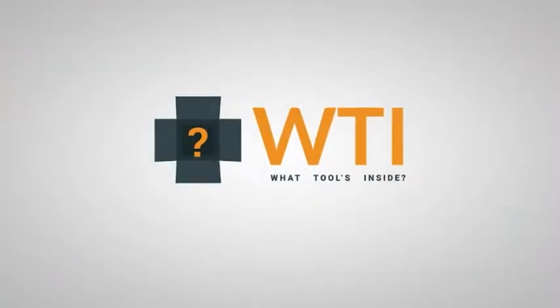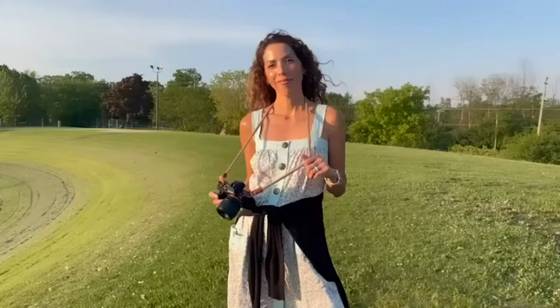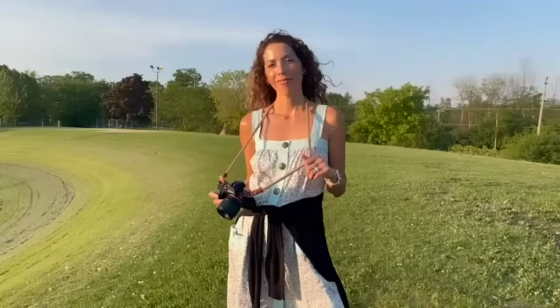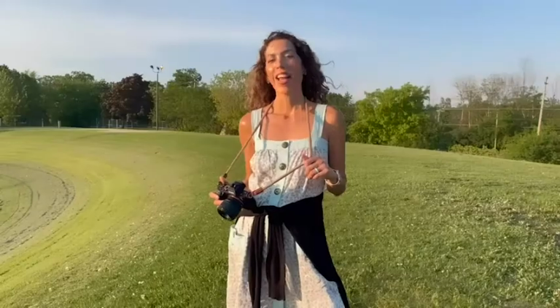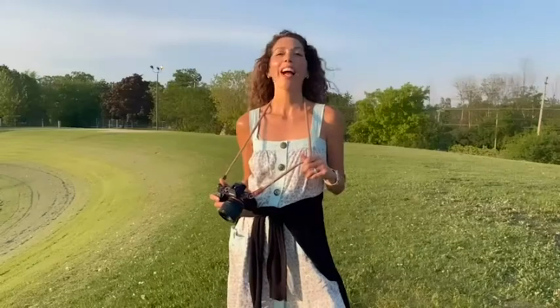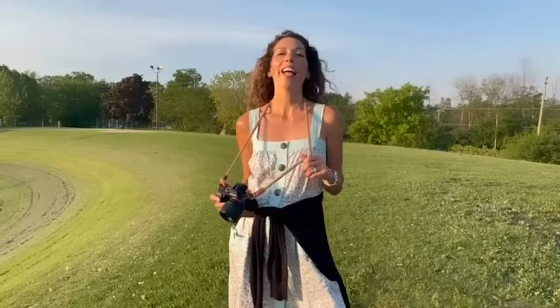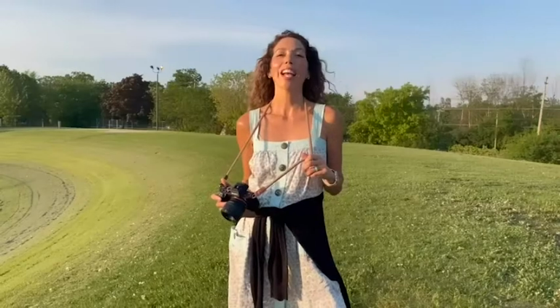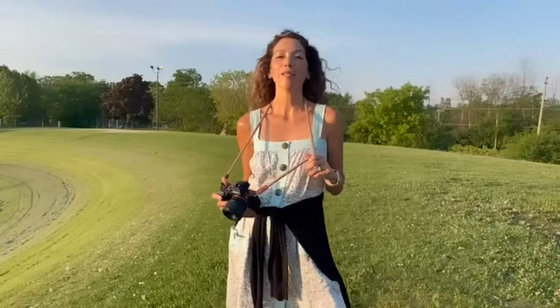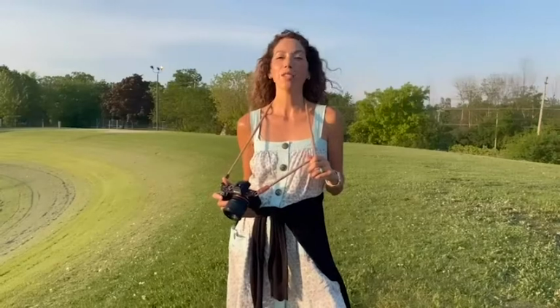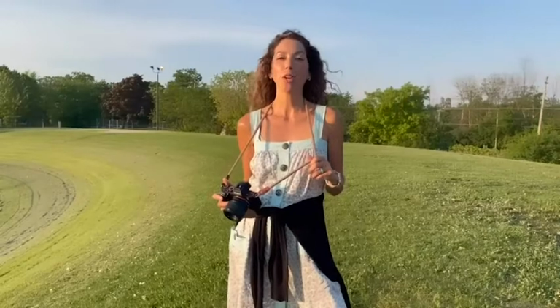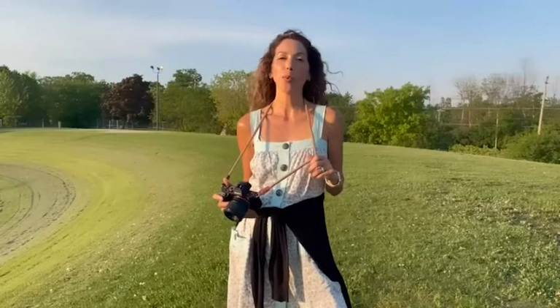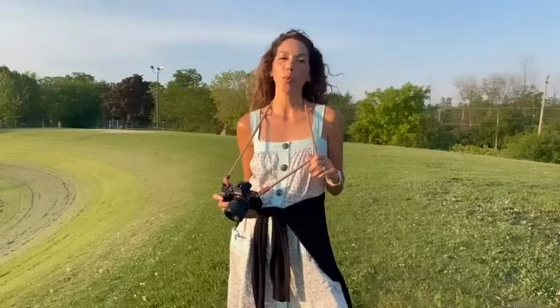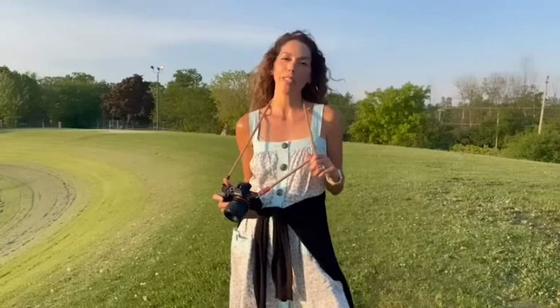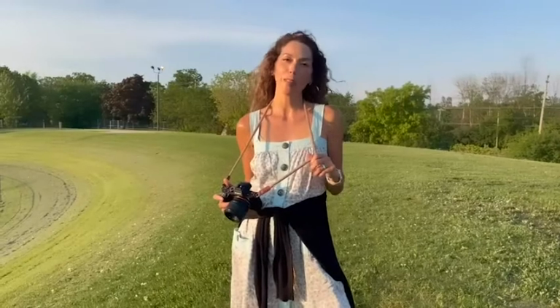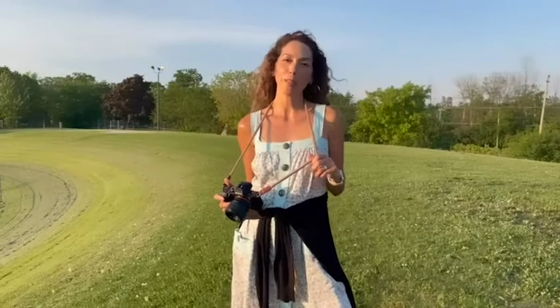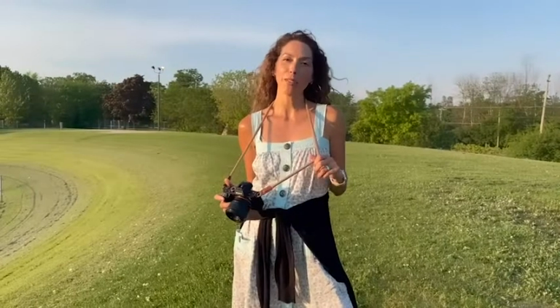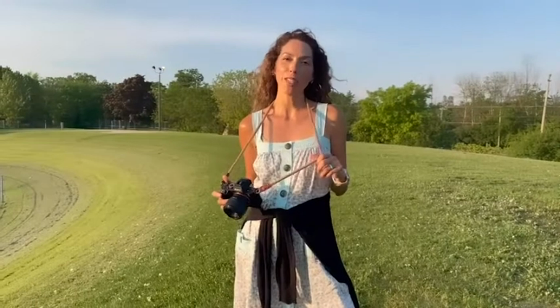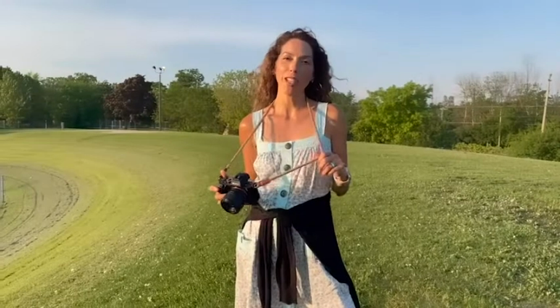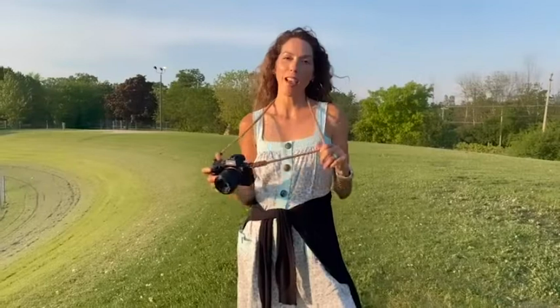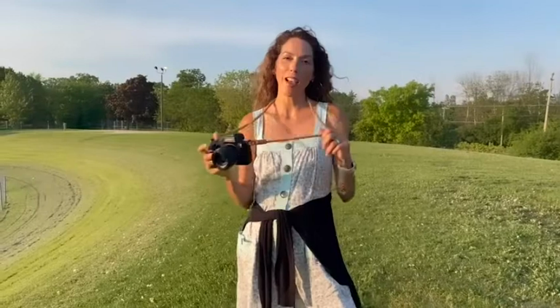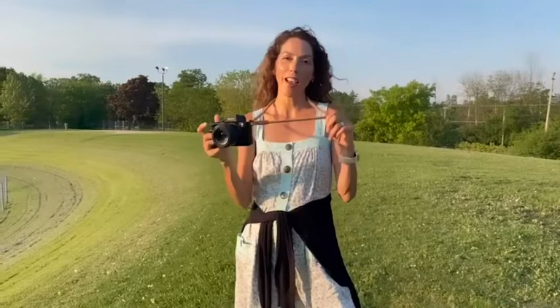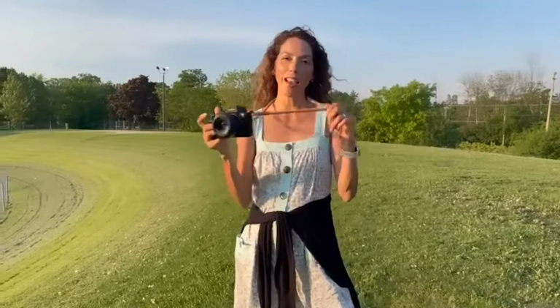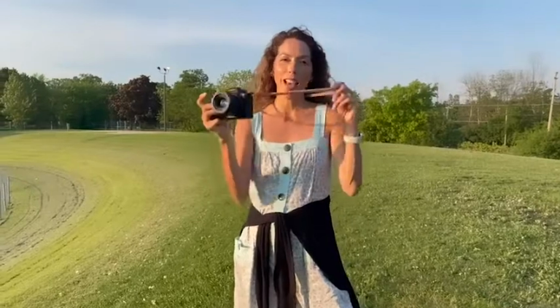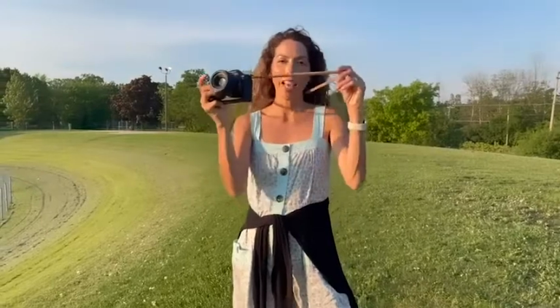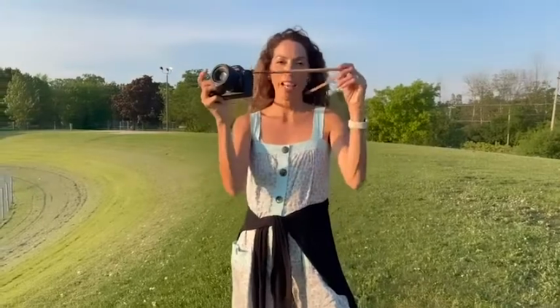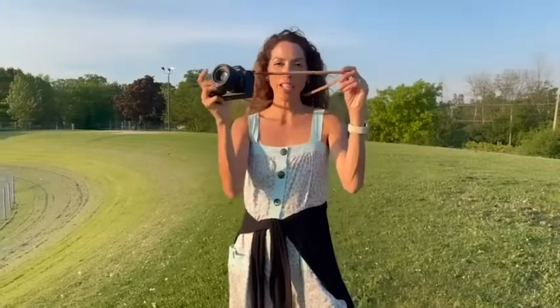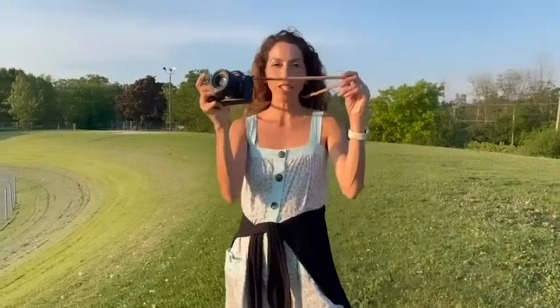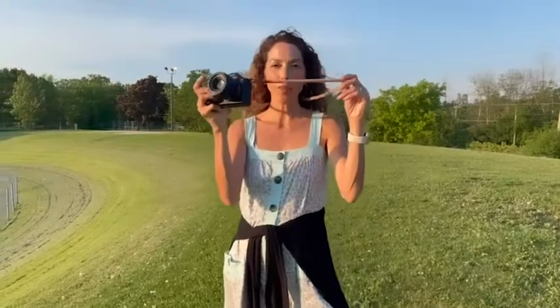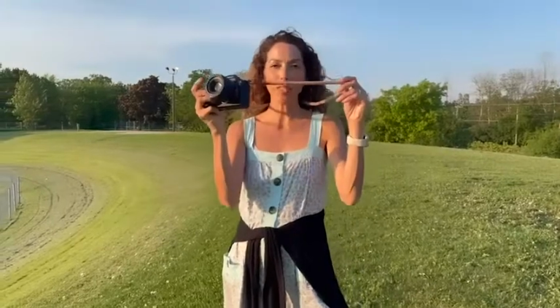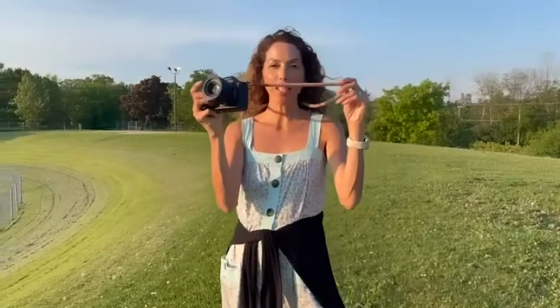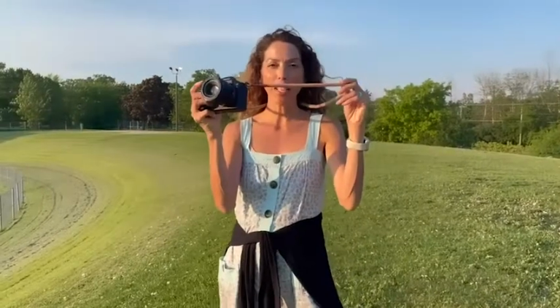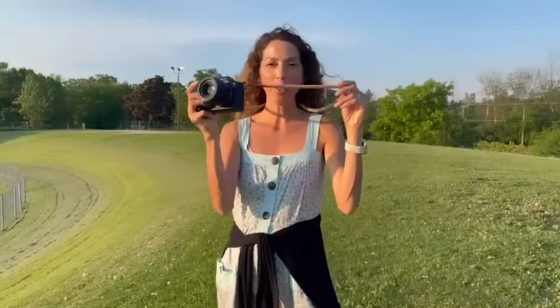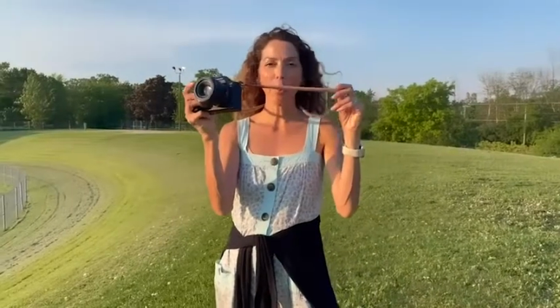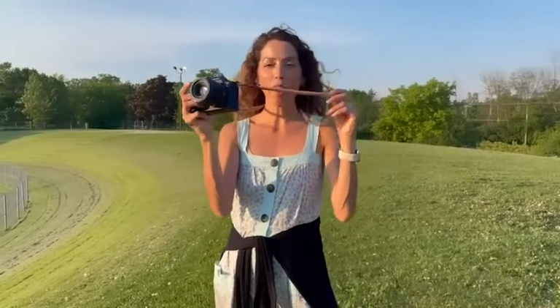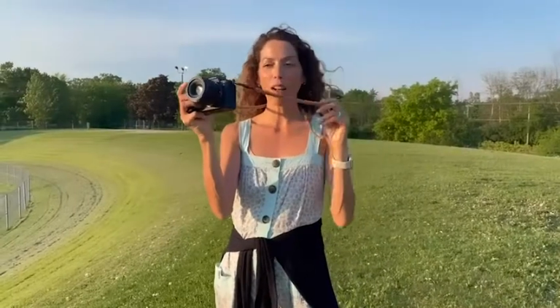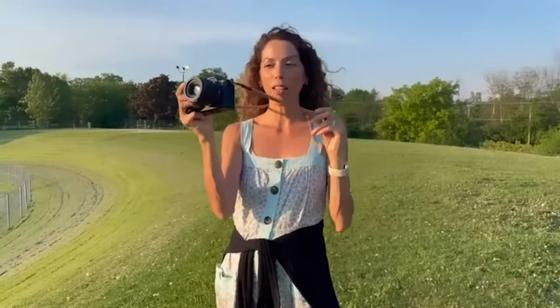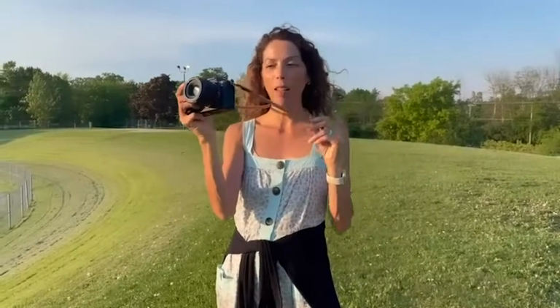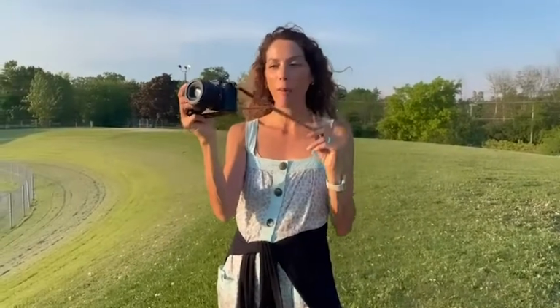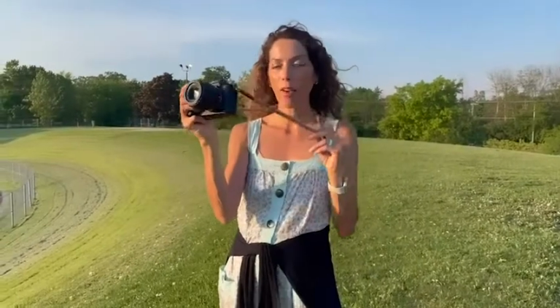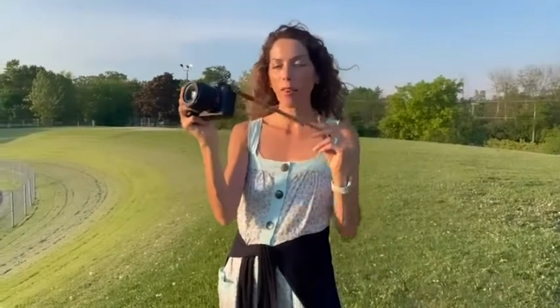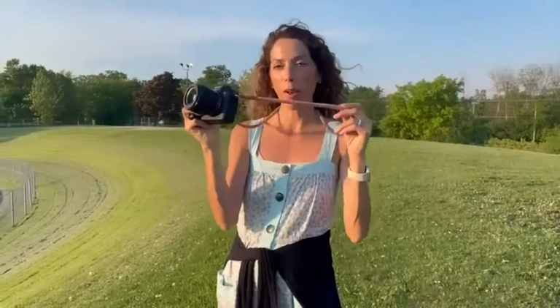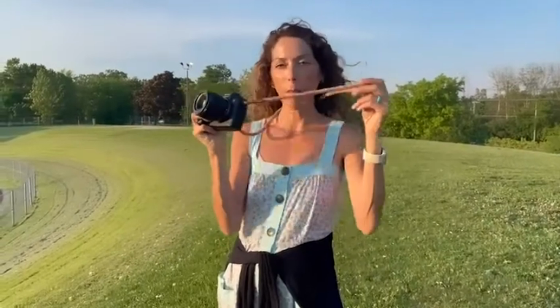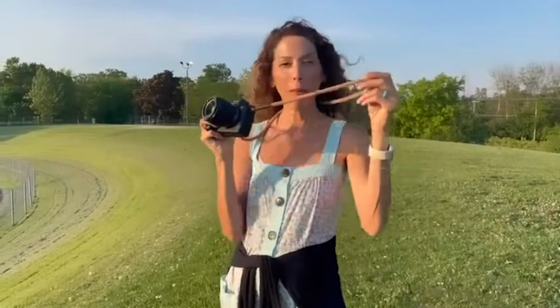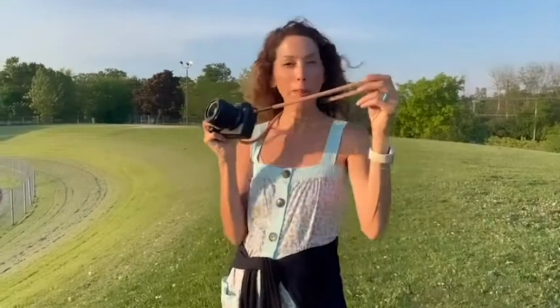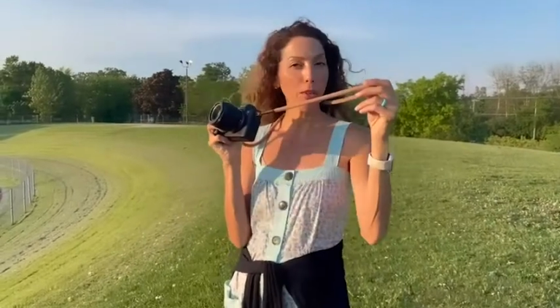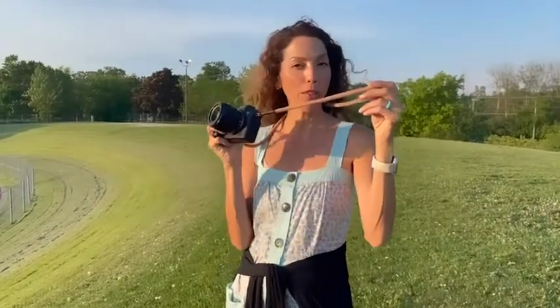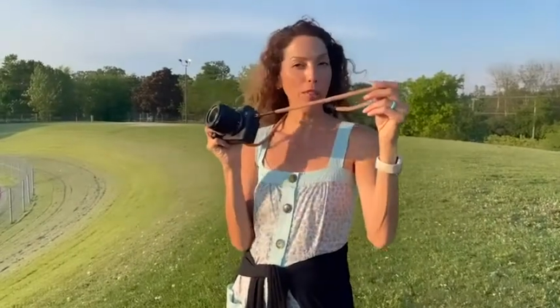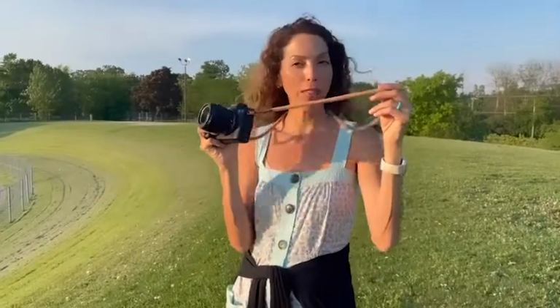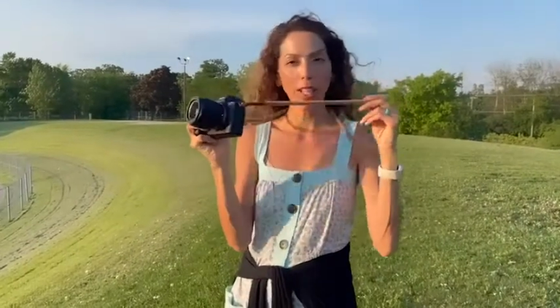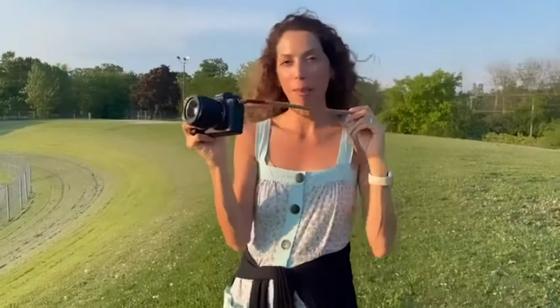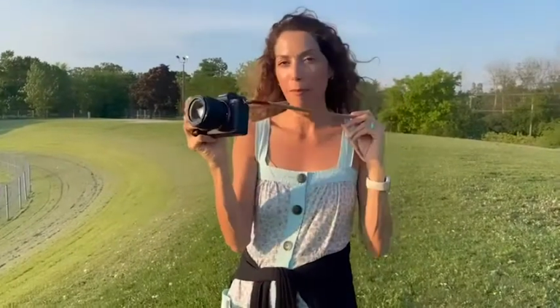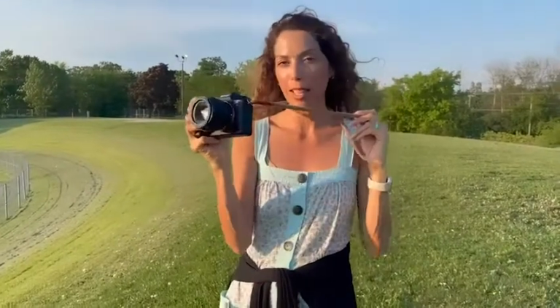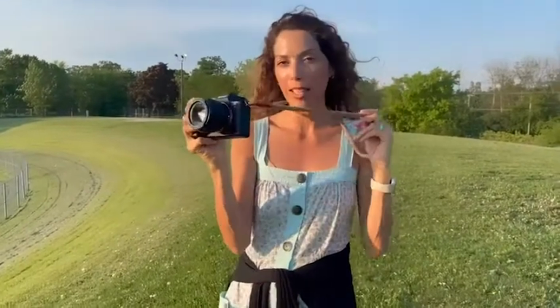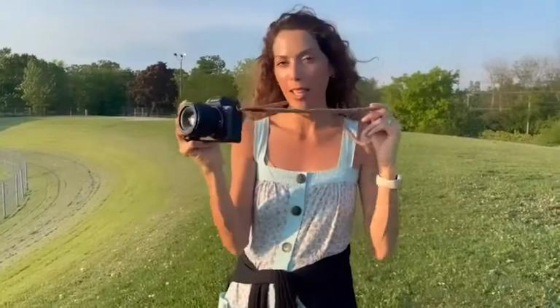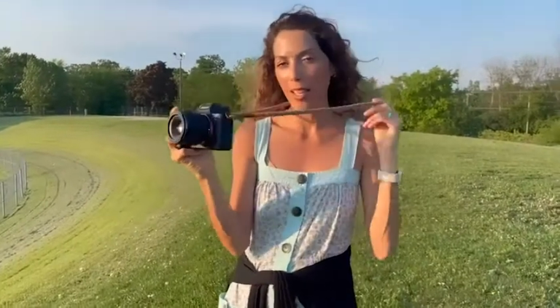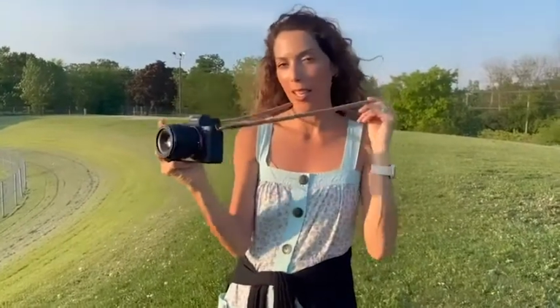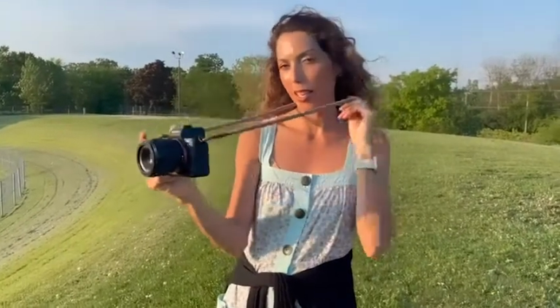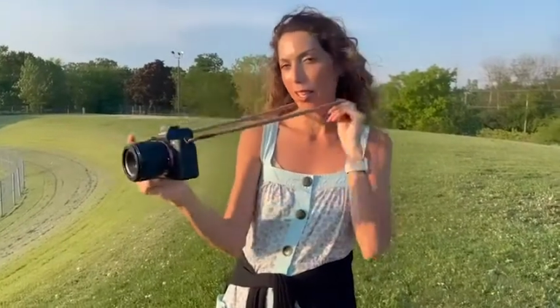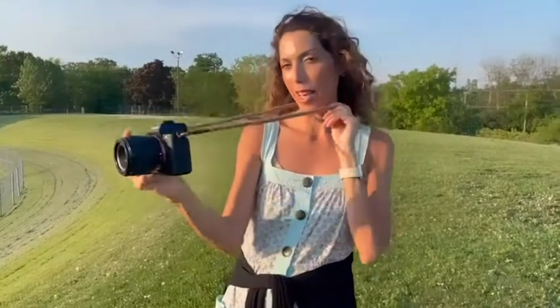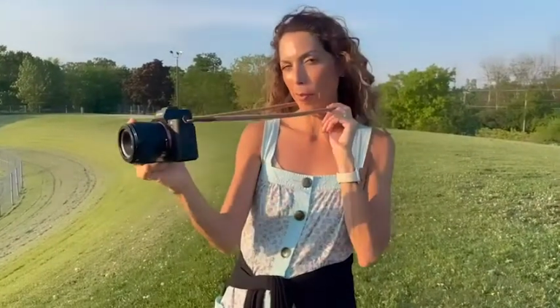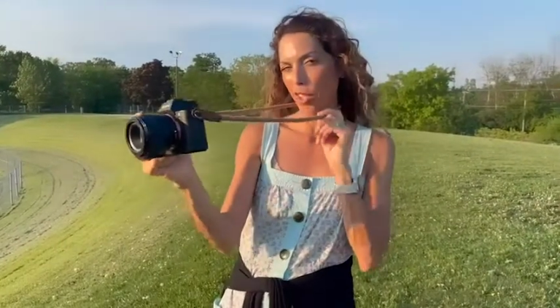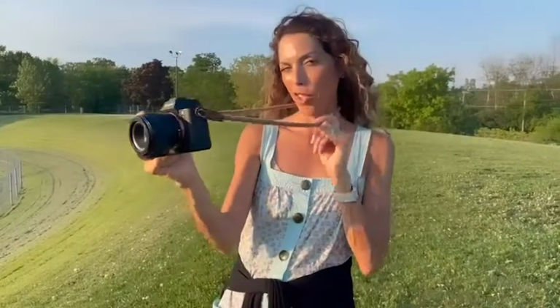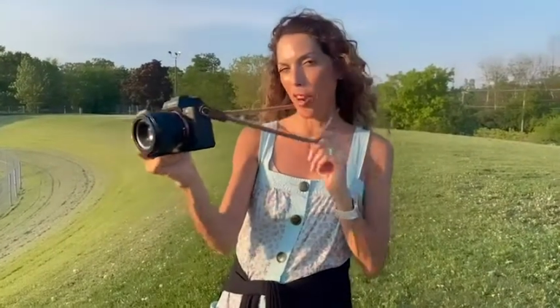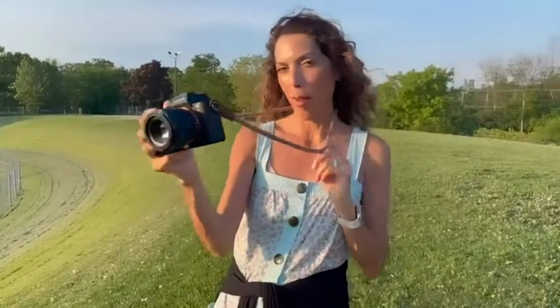Hi, I'm Jo with WTI, and I just want to tell you all about my beautiful, amazing camera straps.